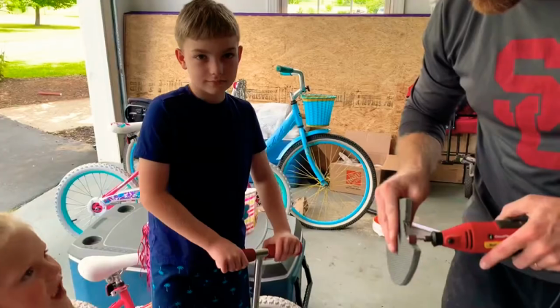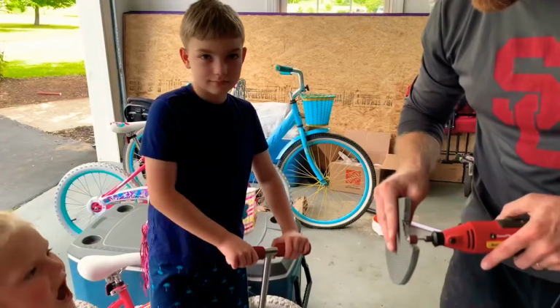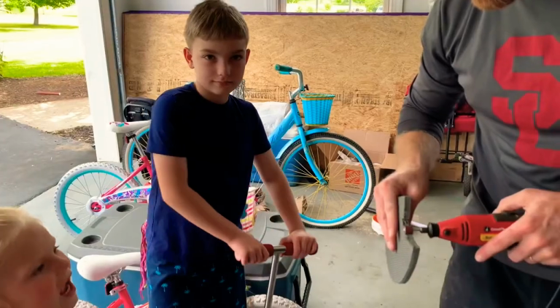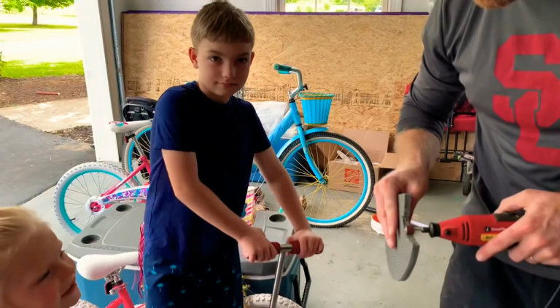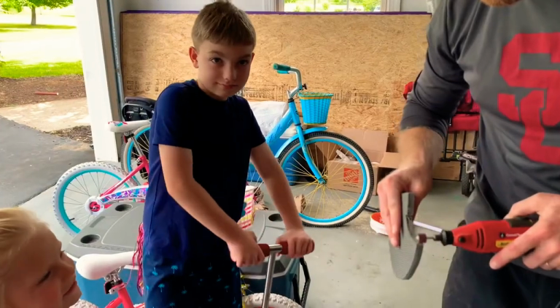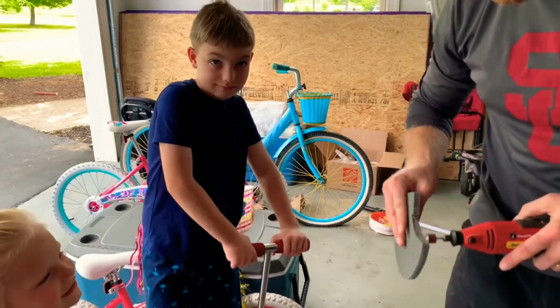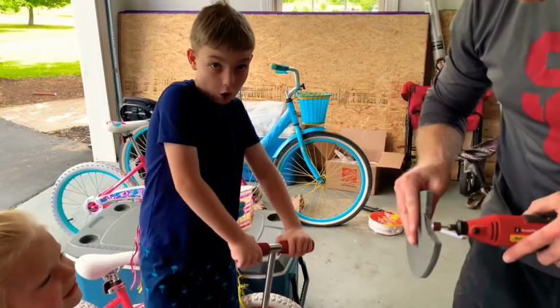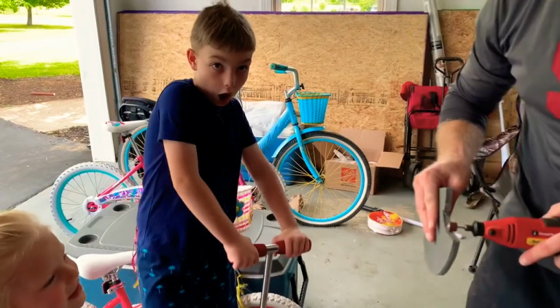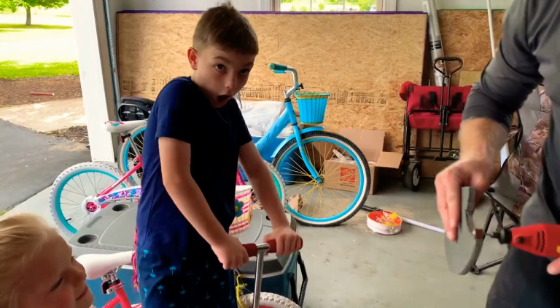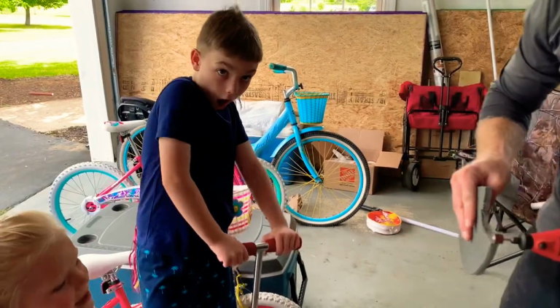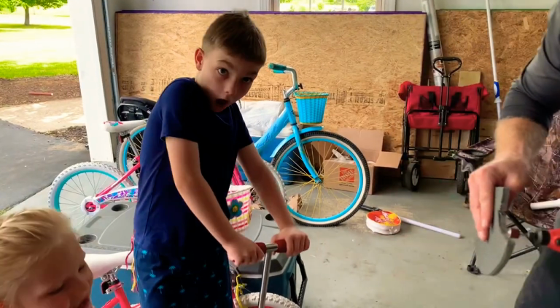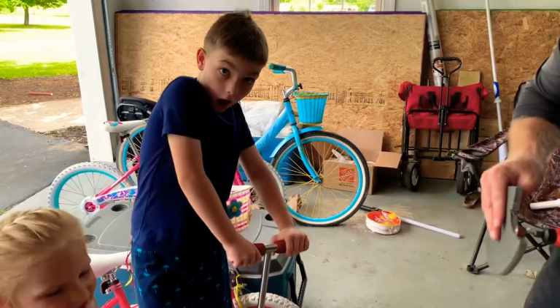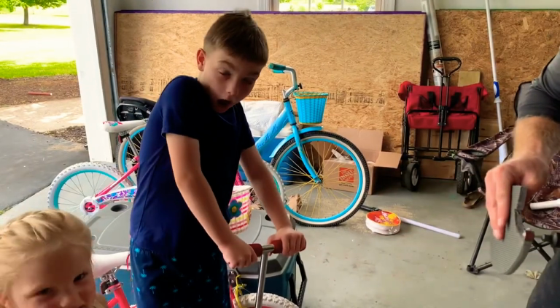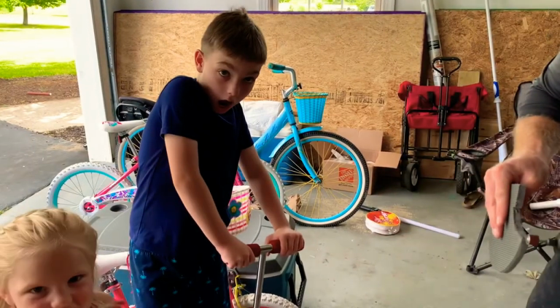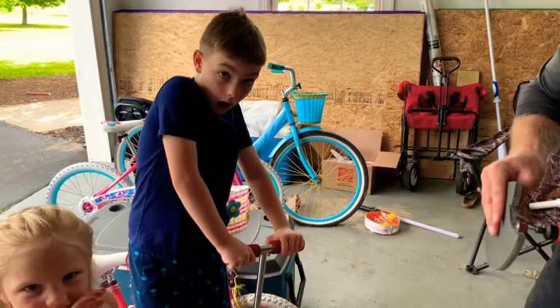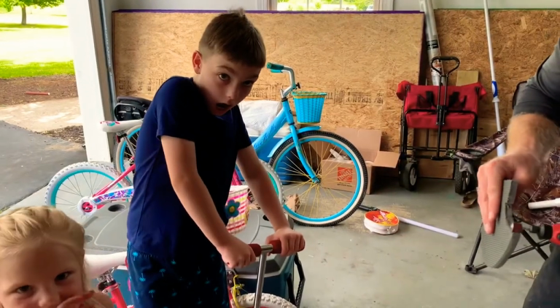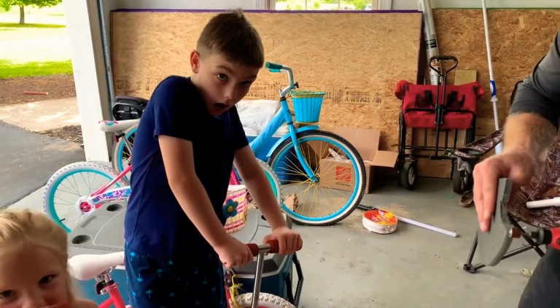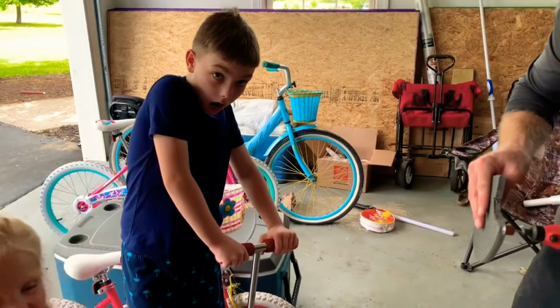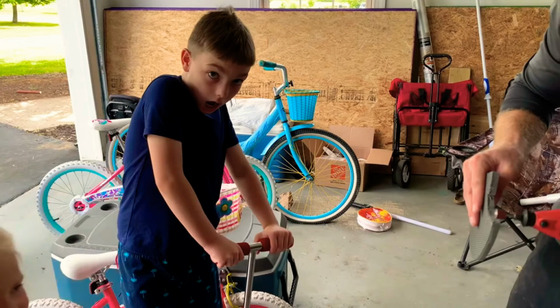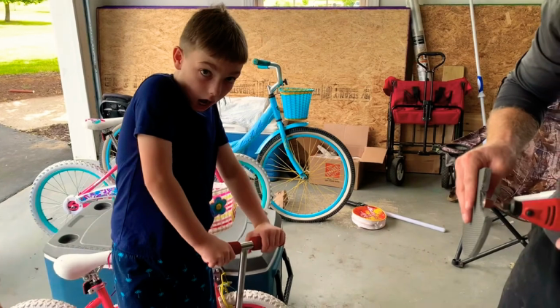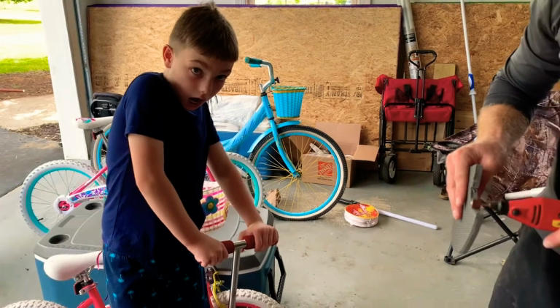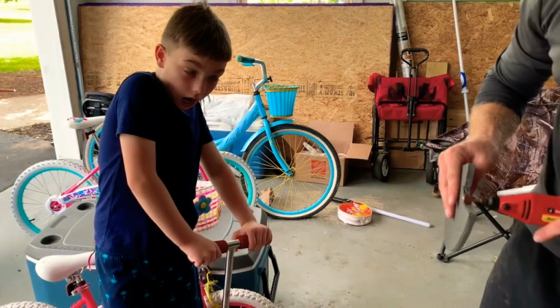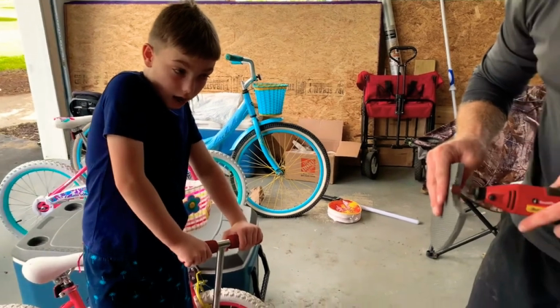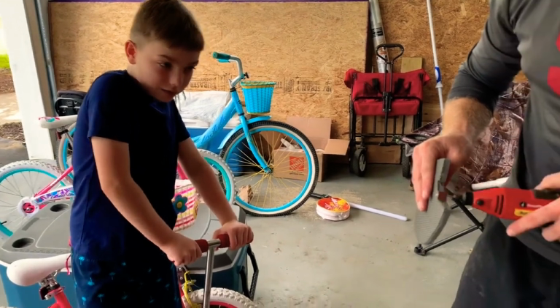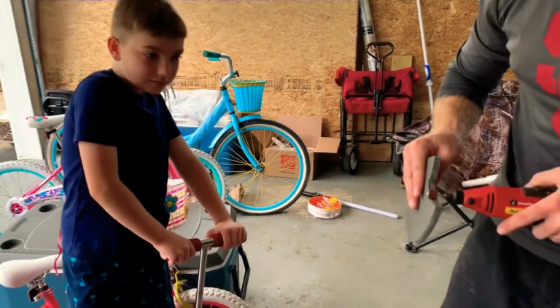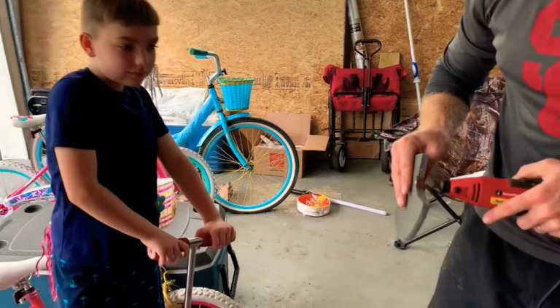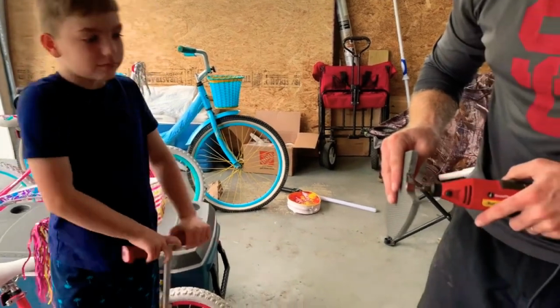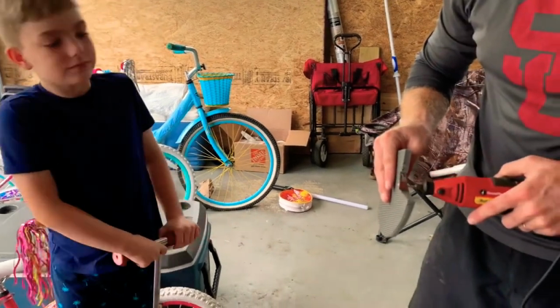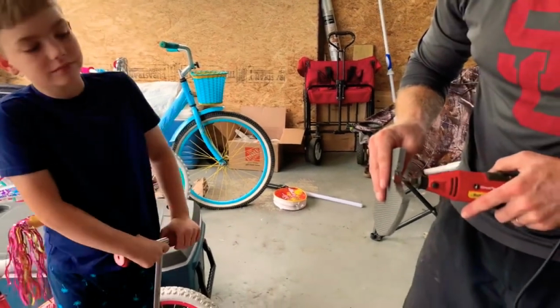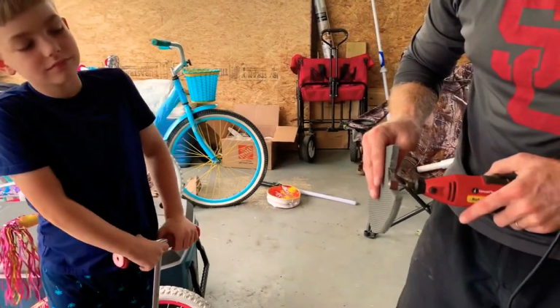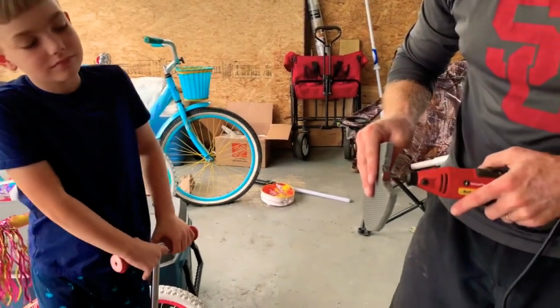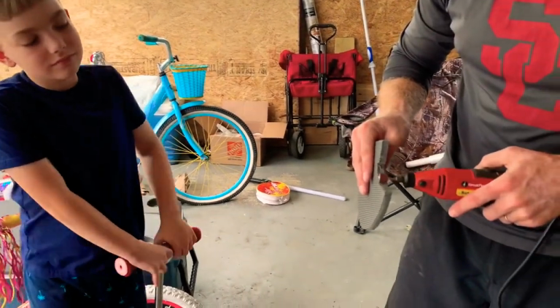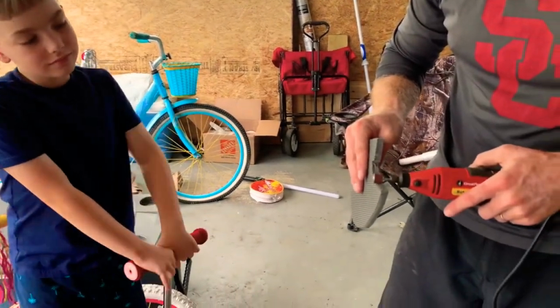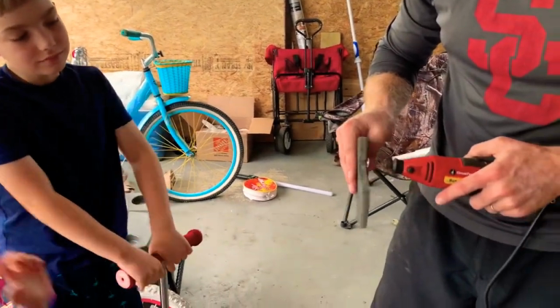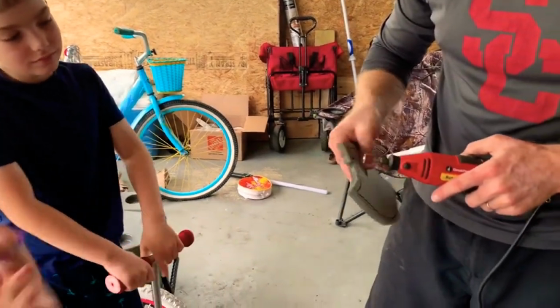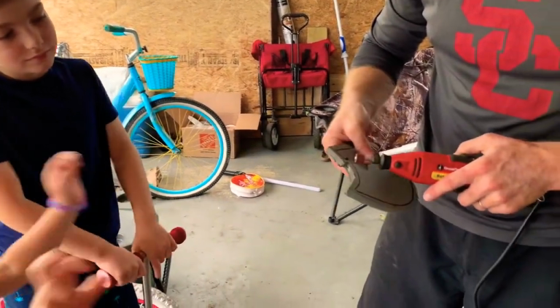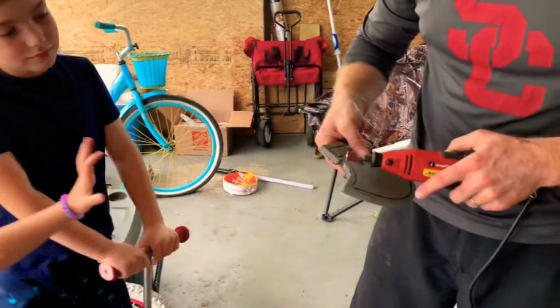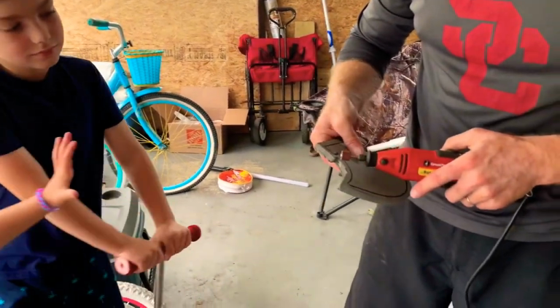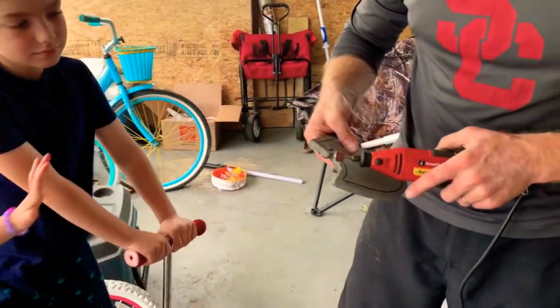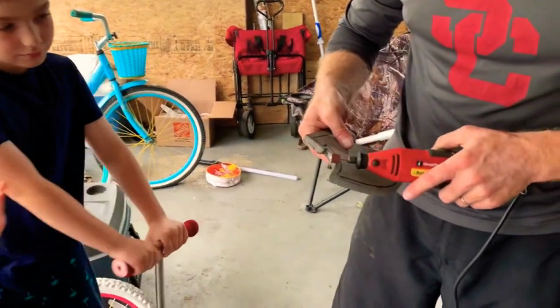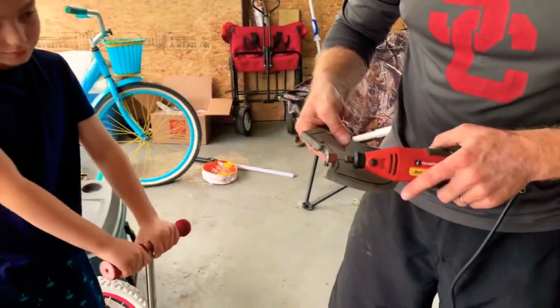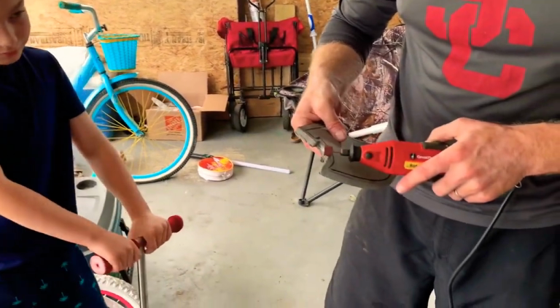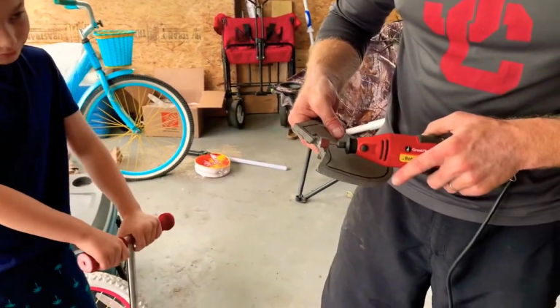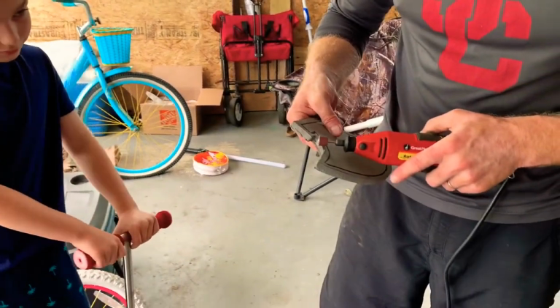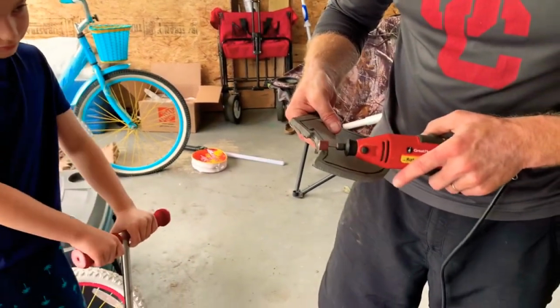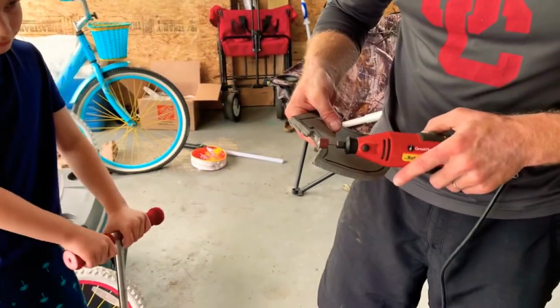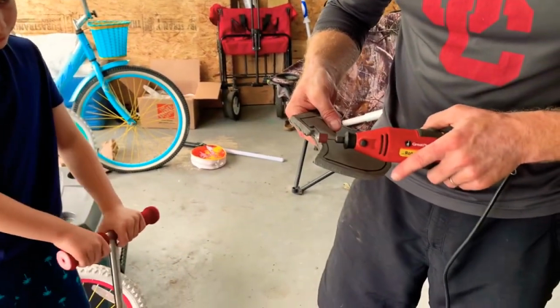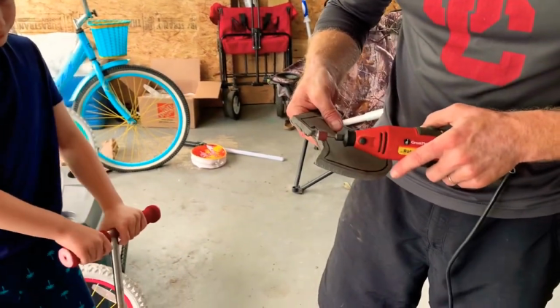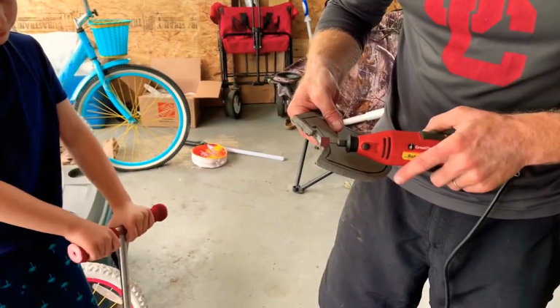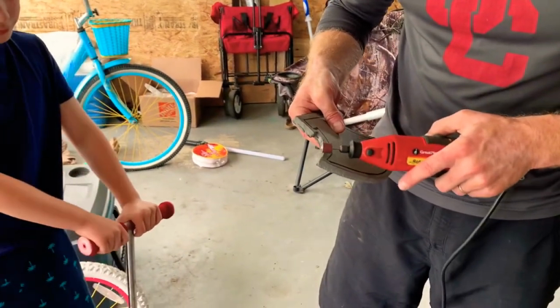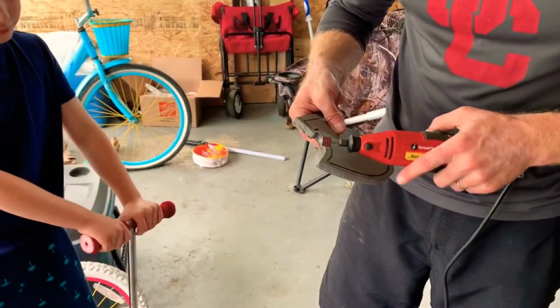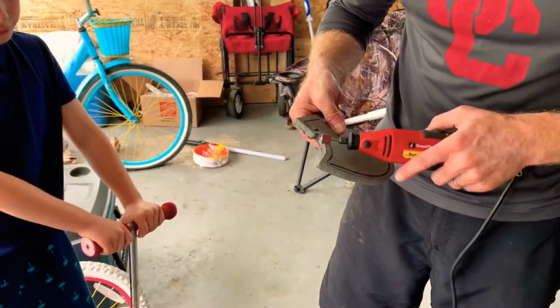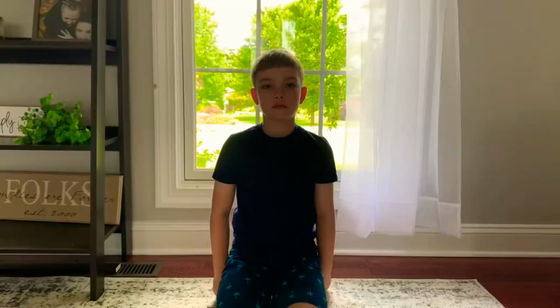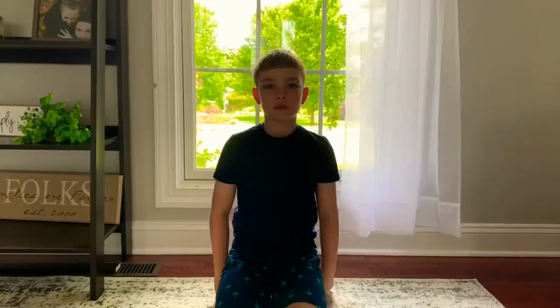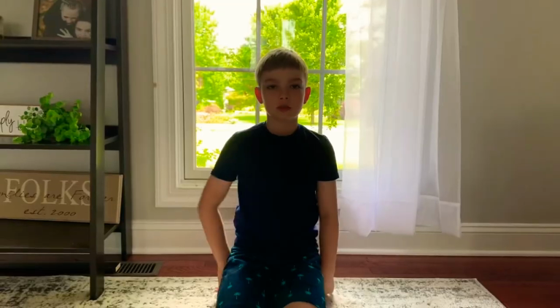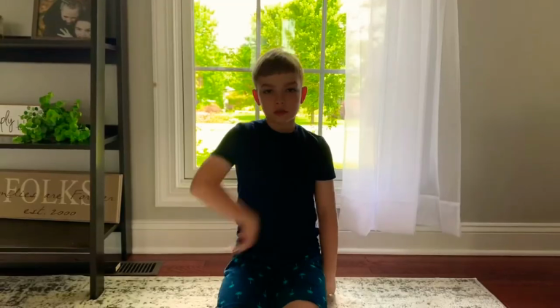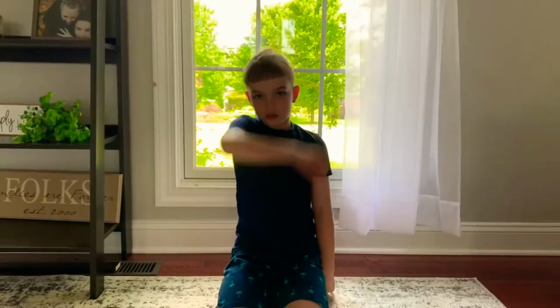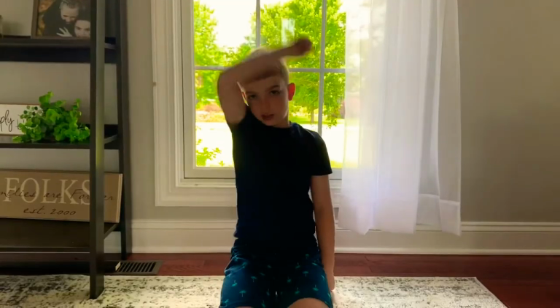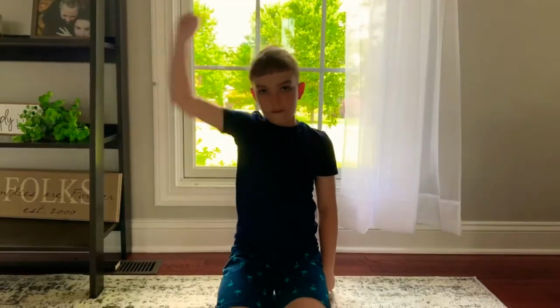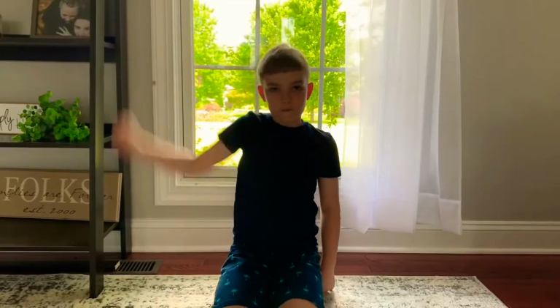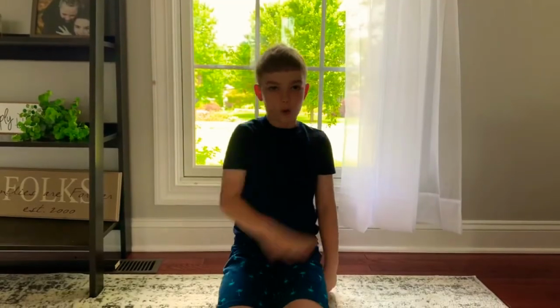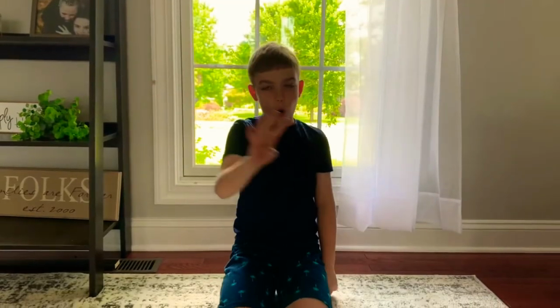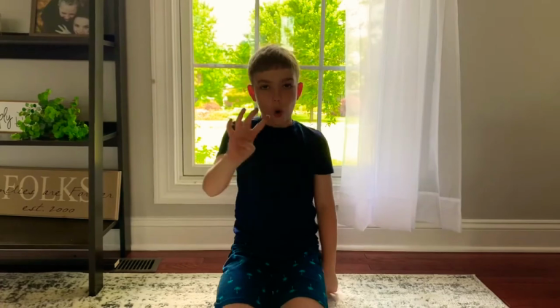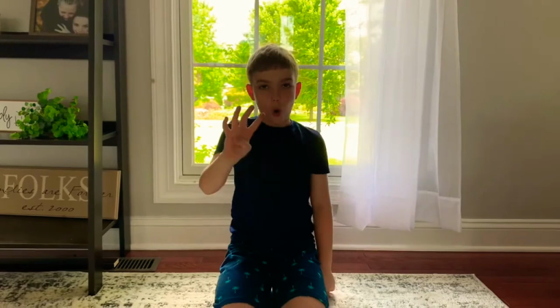Step 3. Using a Dremel, my dad smoothed out the edges of each piece.